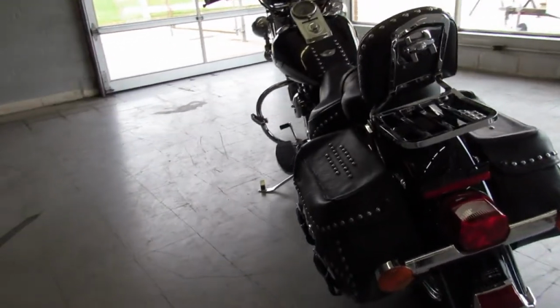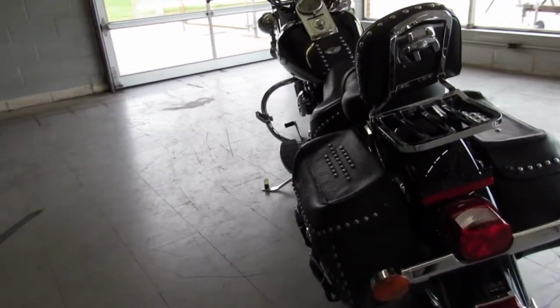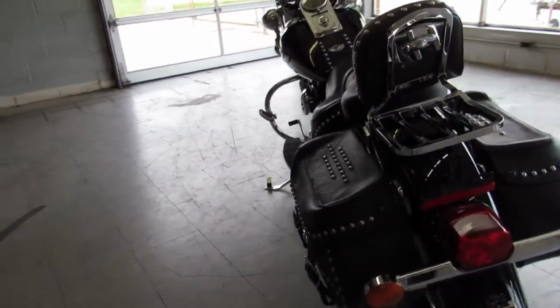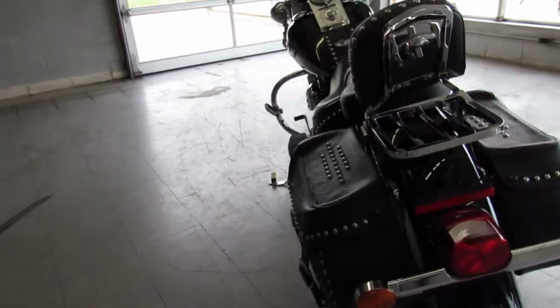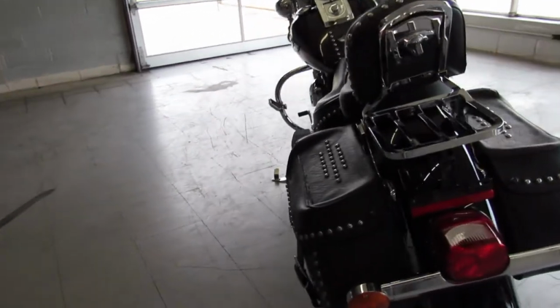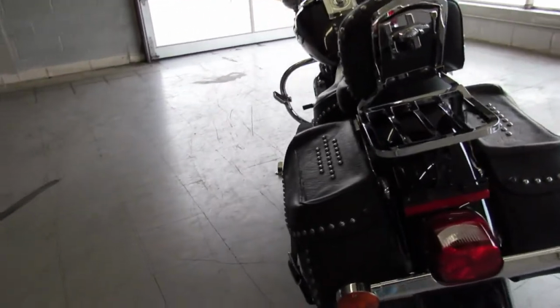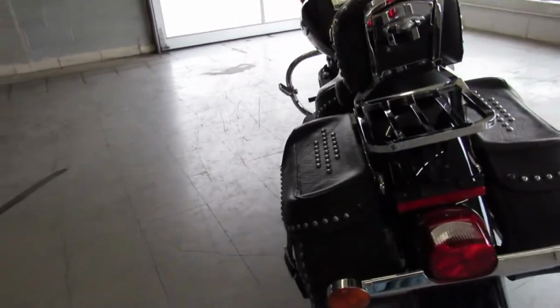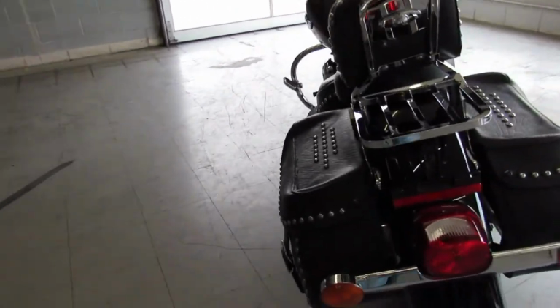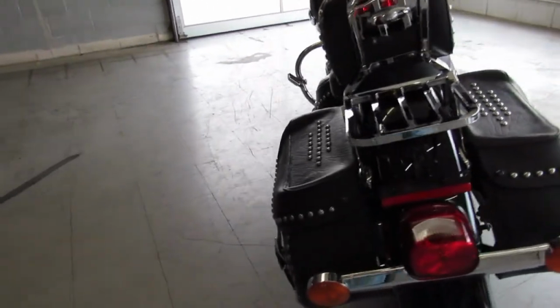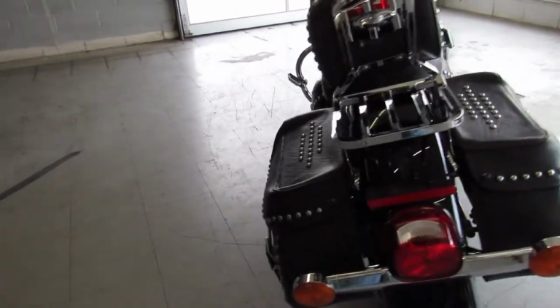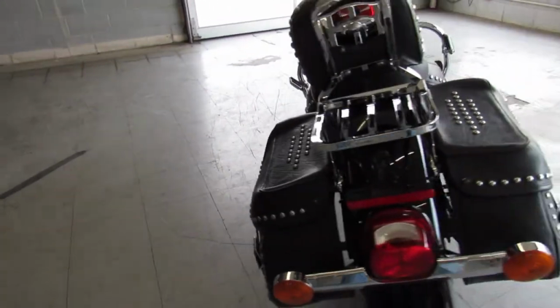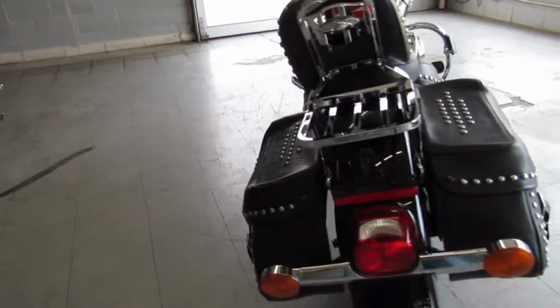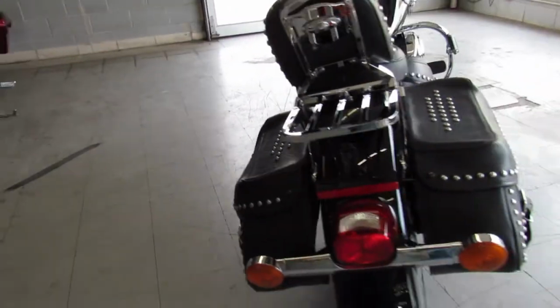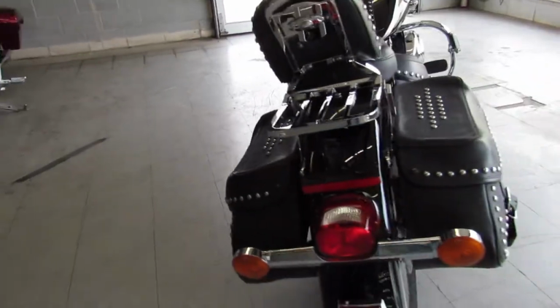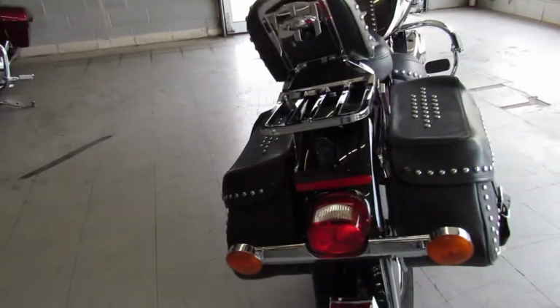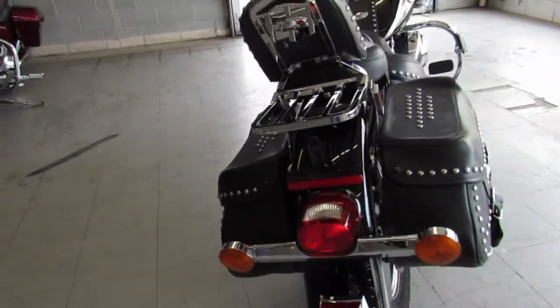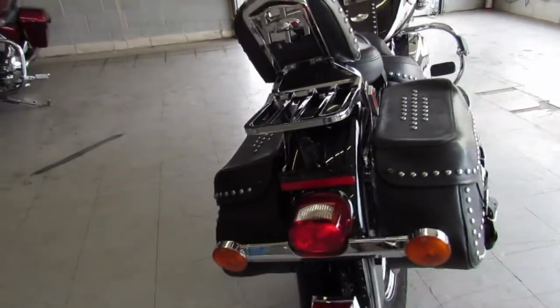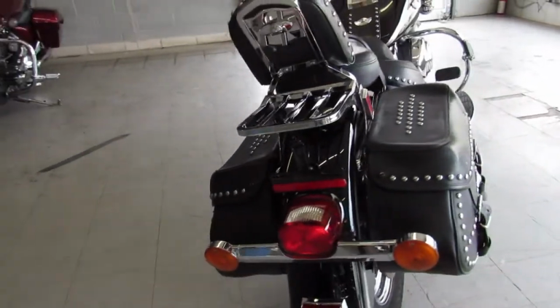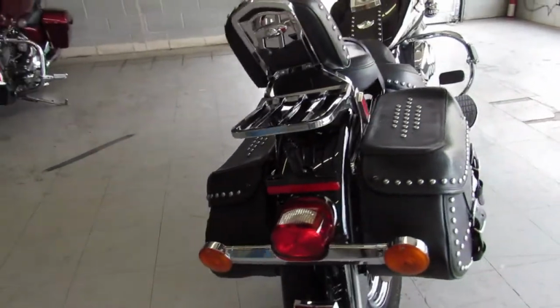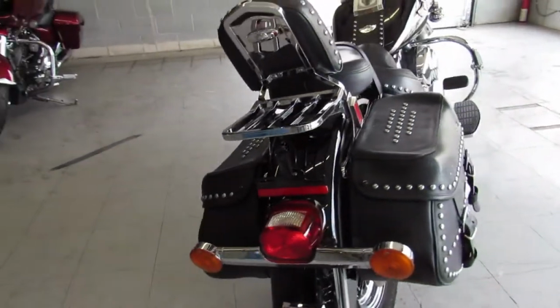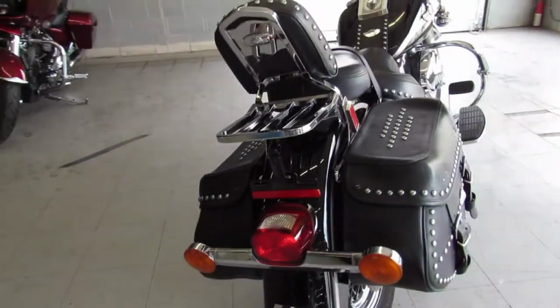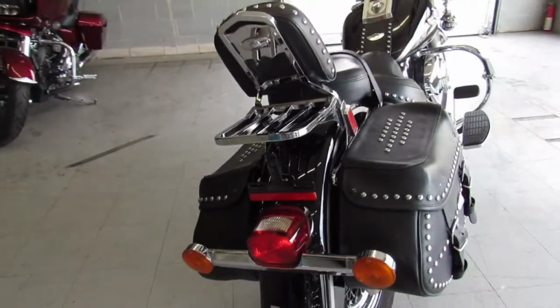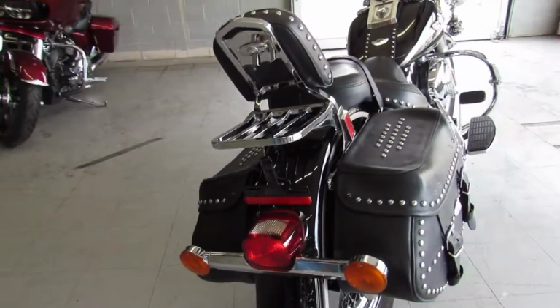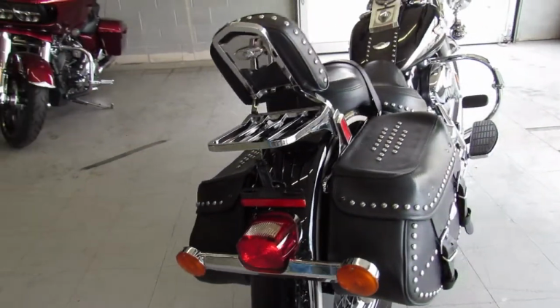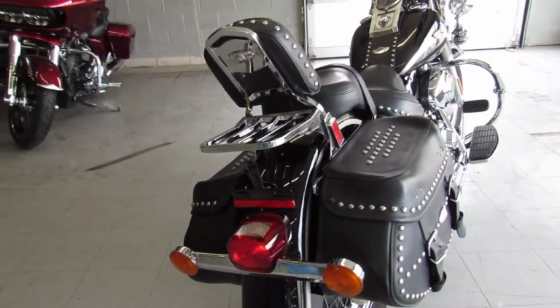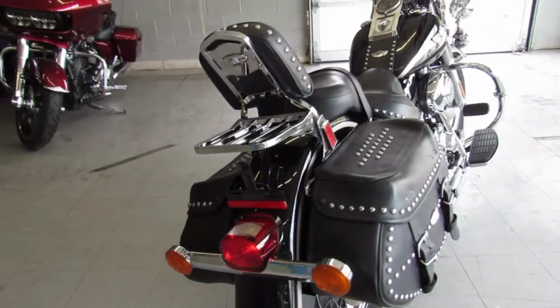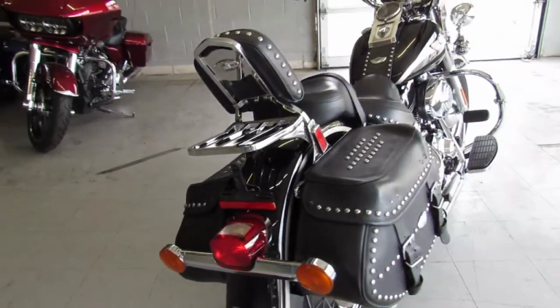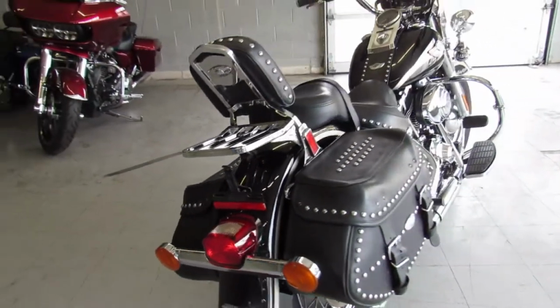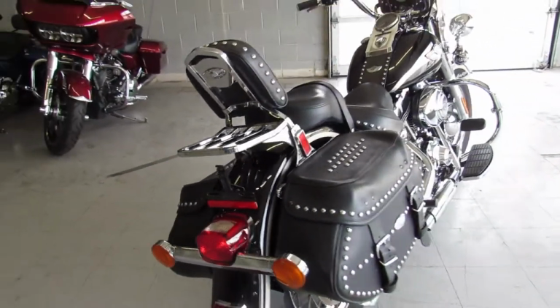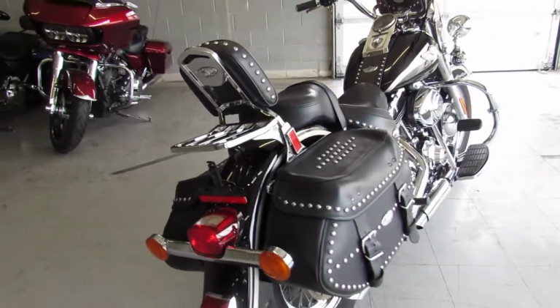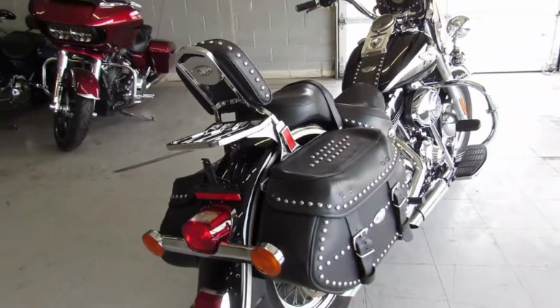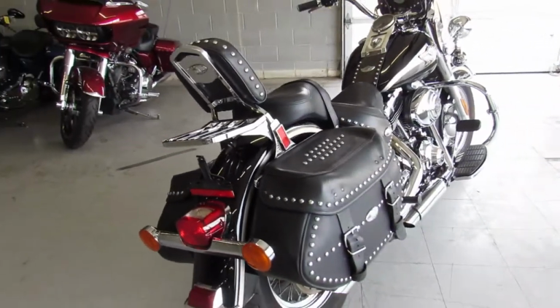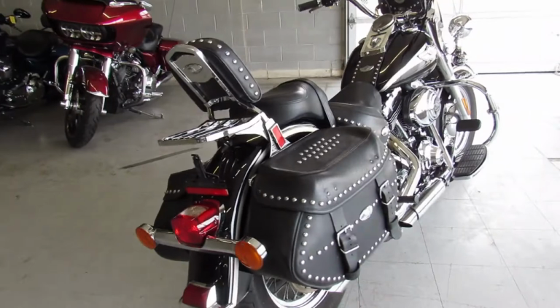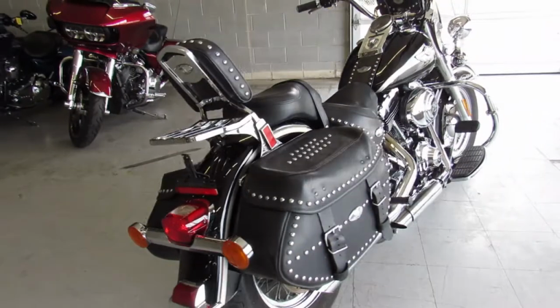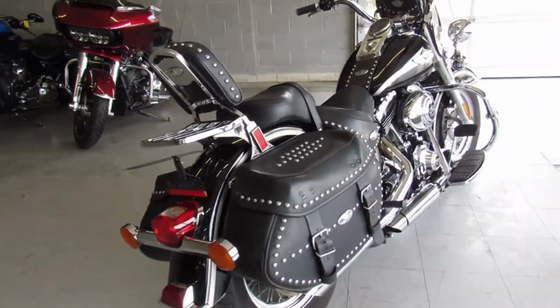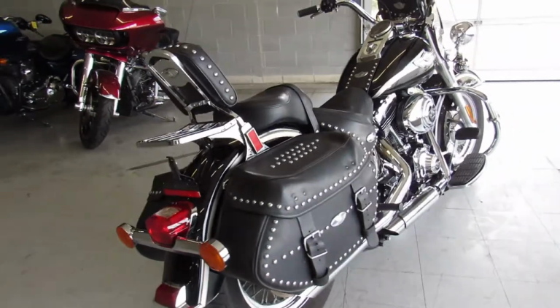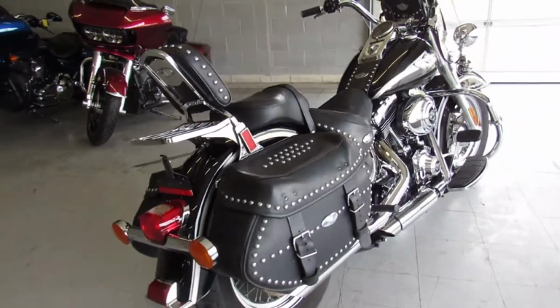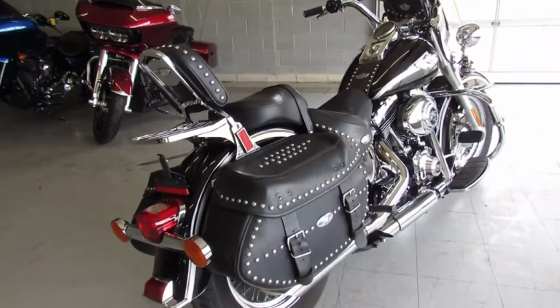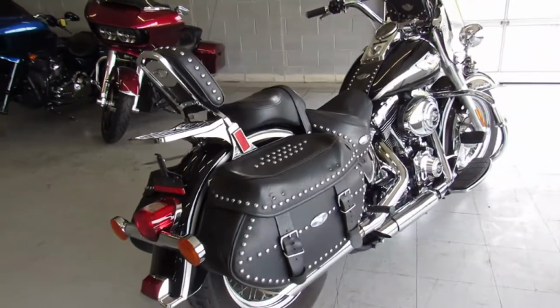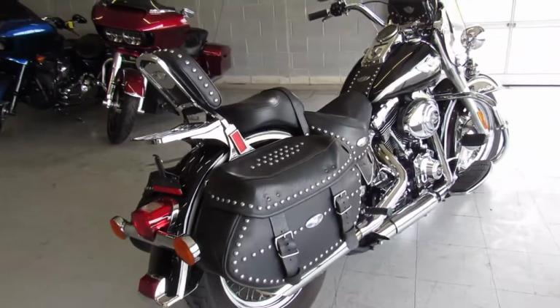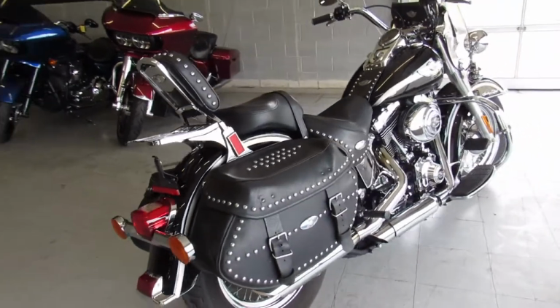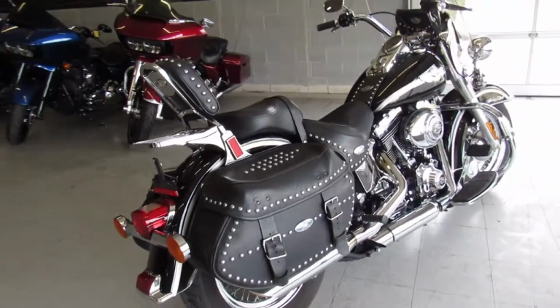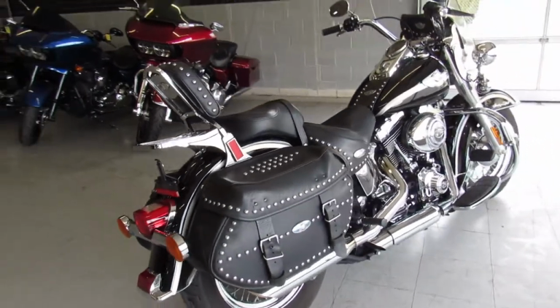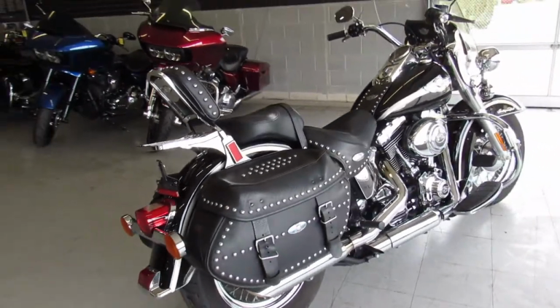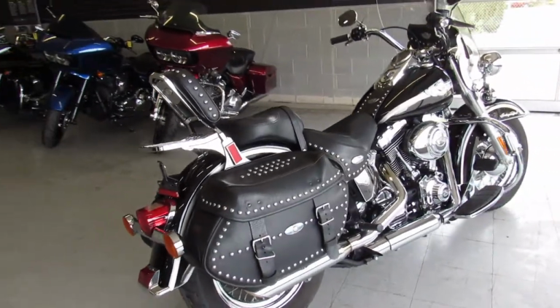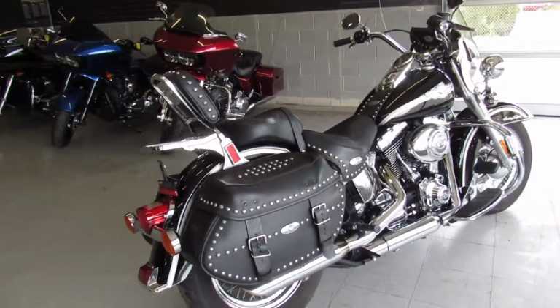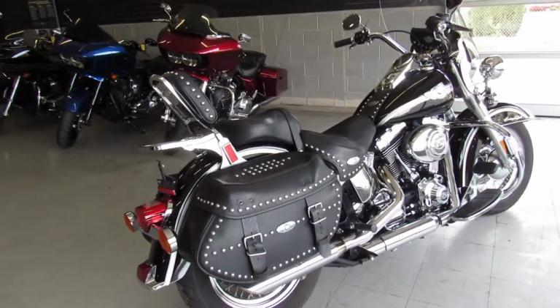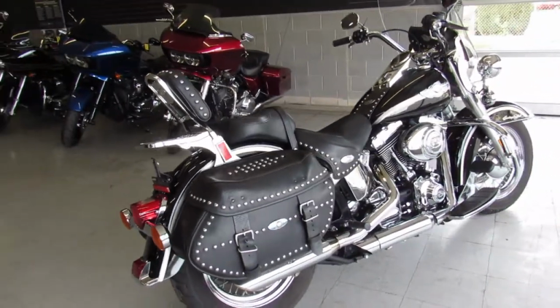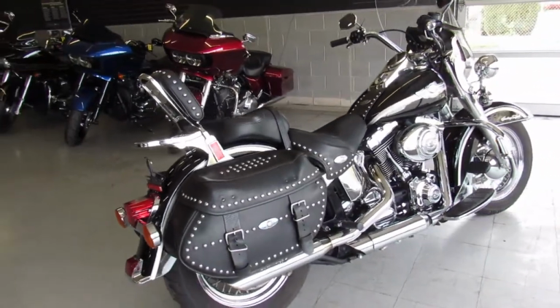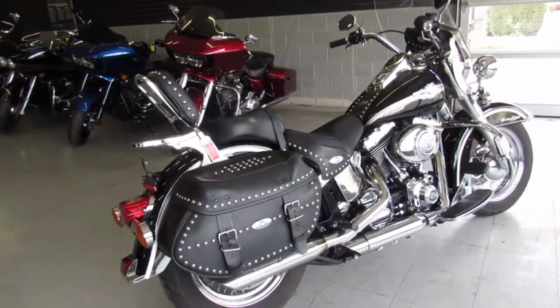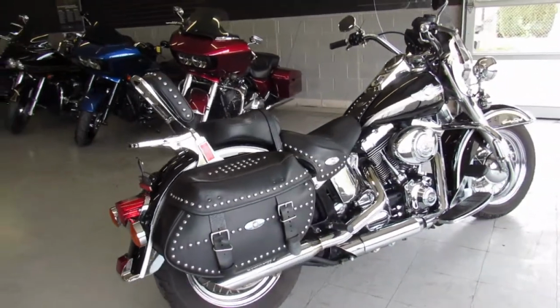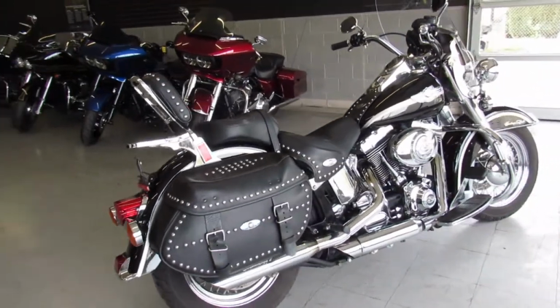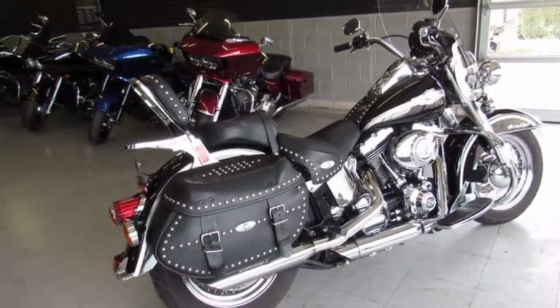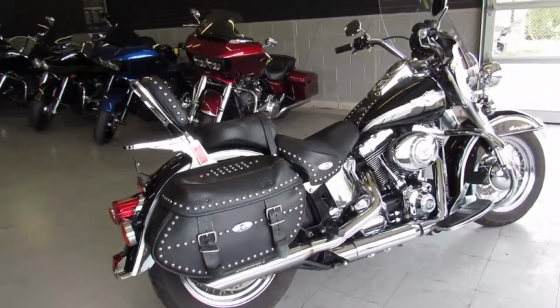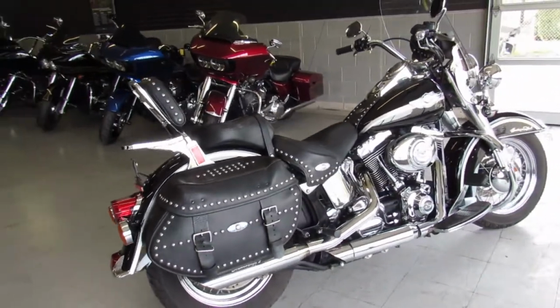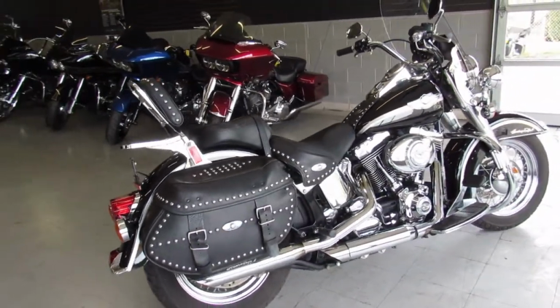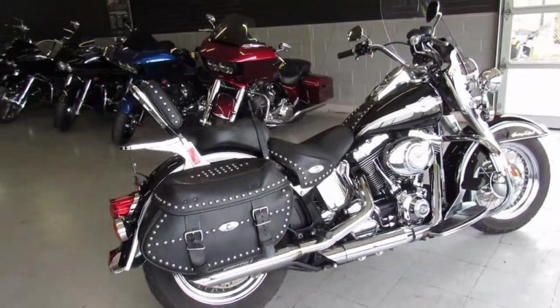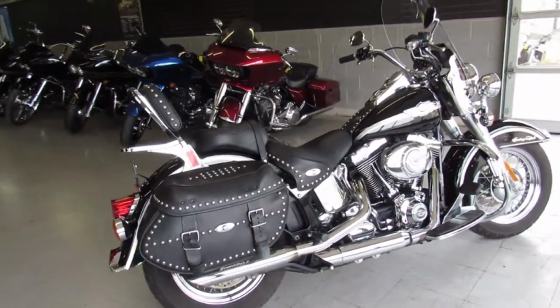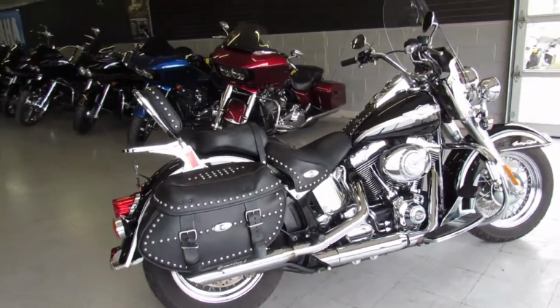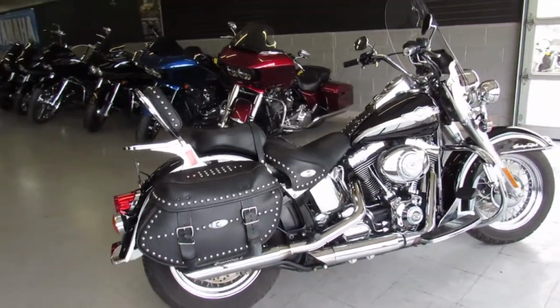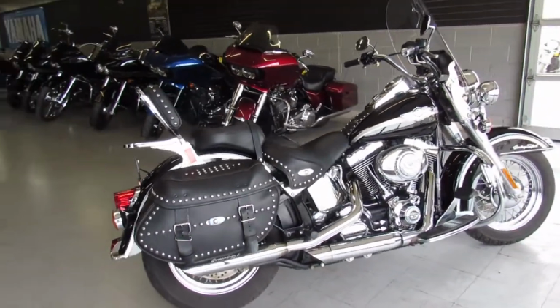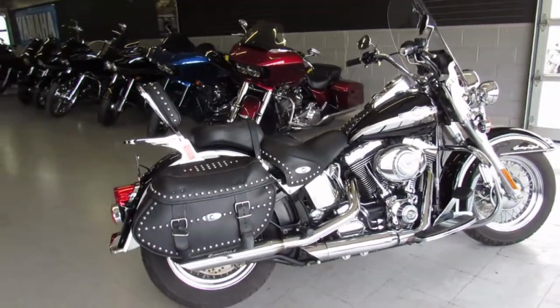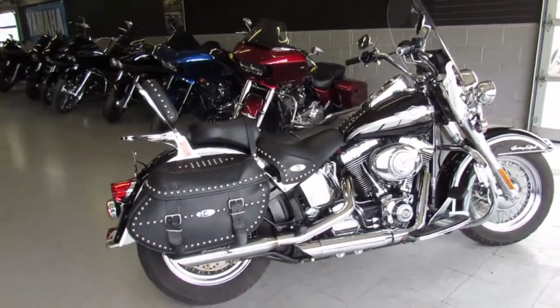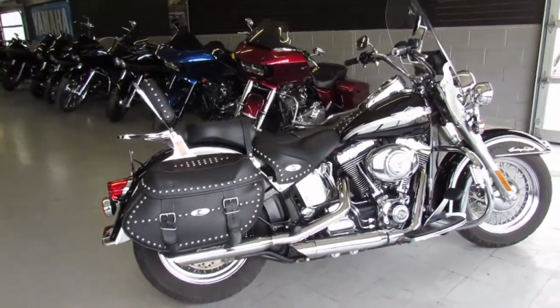Thank you everyone for taking a second to peek at this bike. If you have any questions, give us a call at 888-RIDE-990. Thank you.